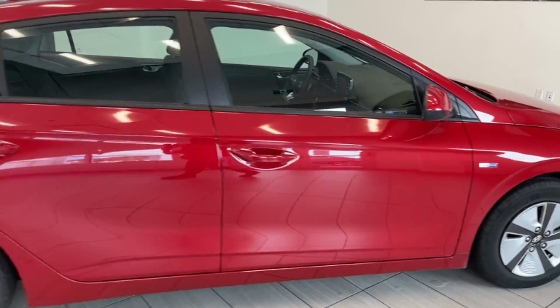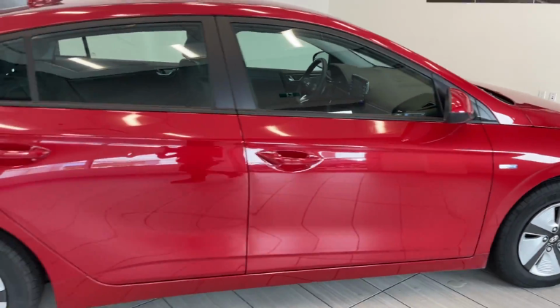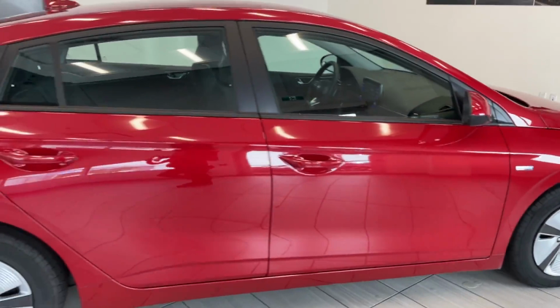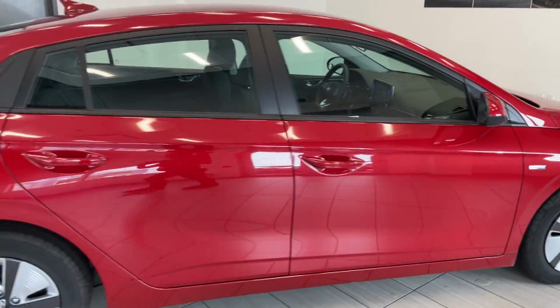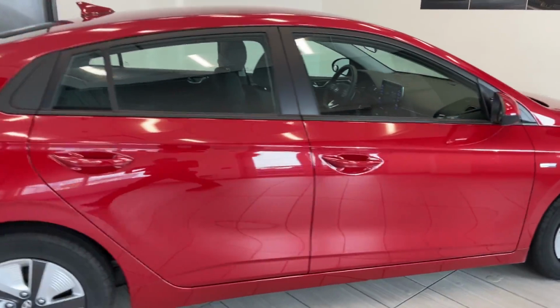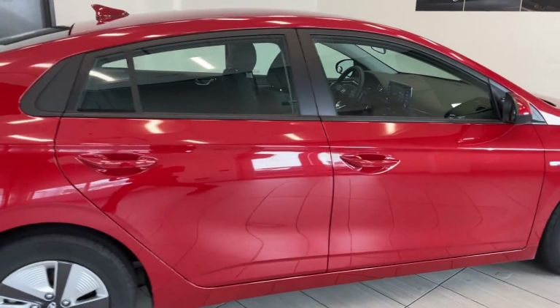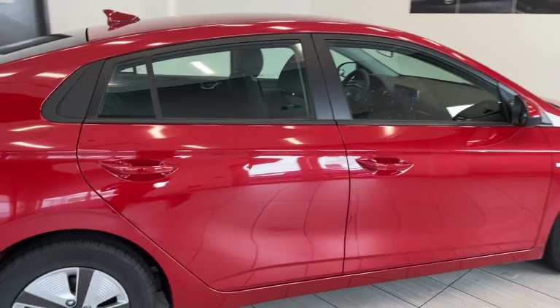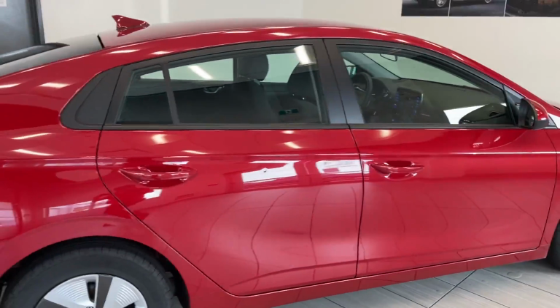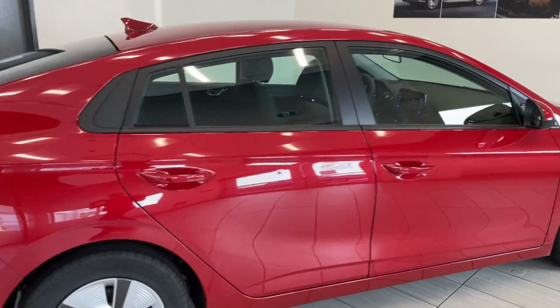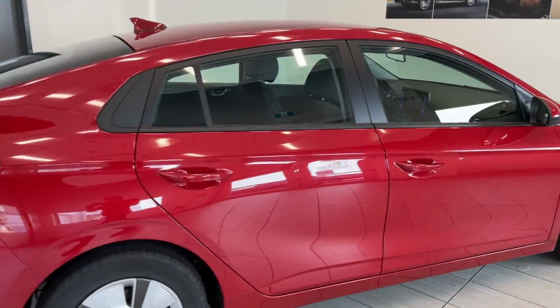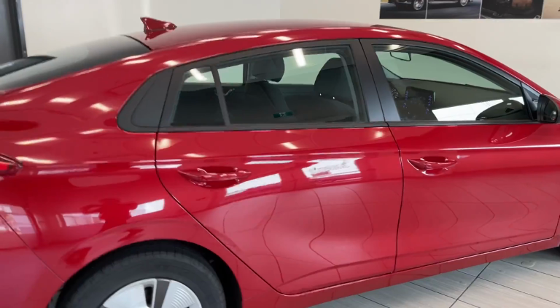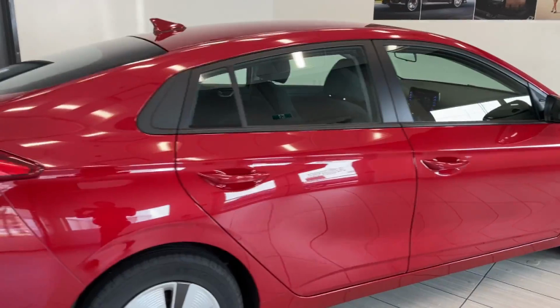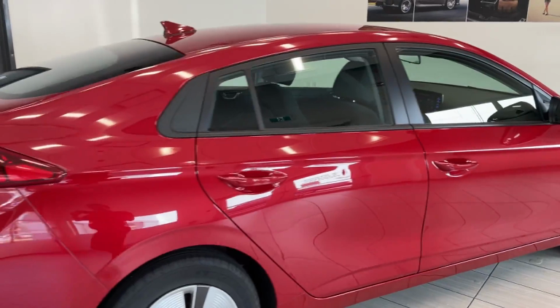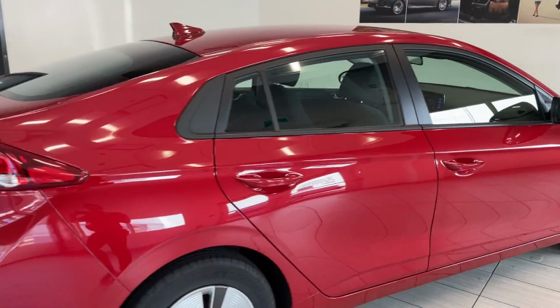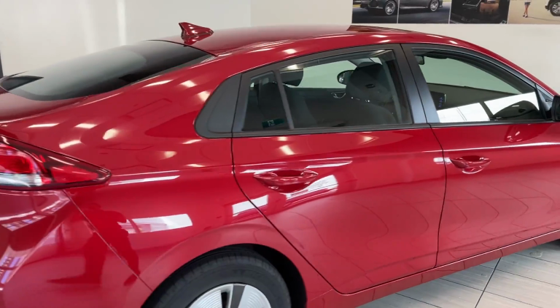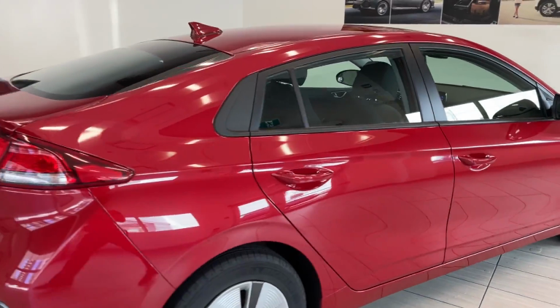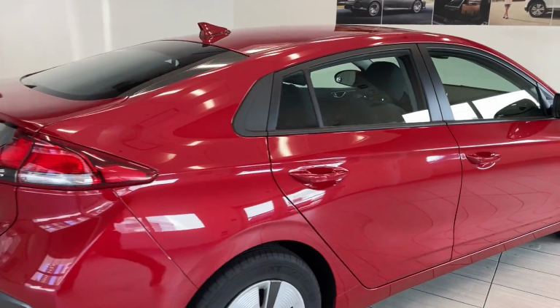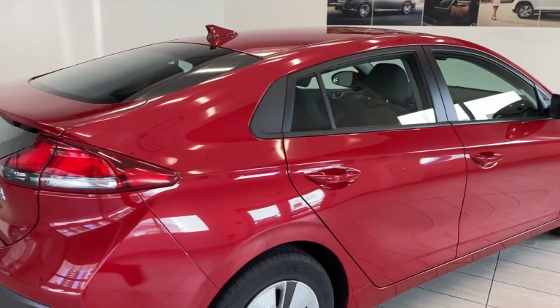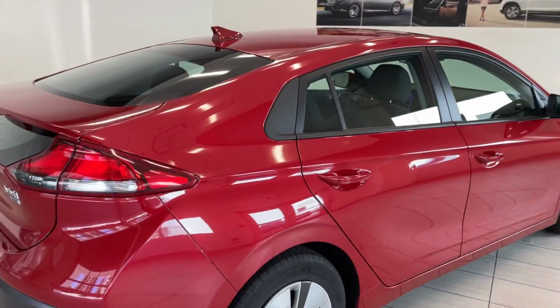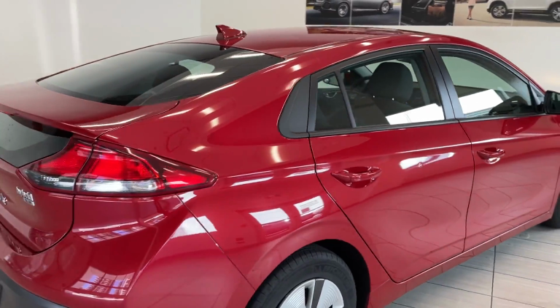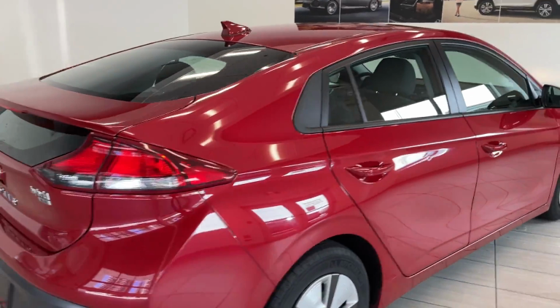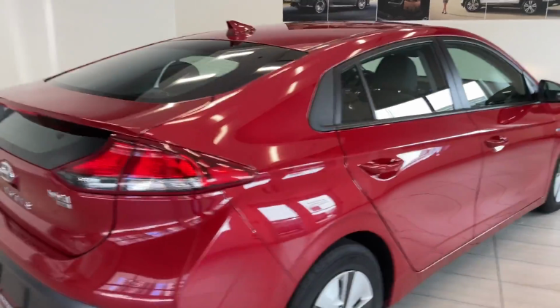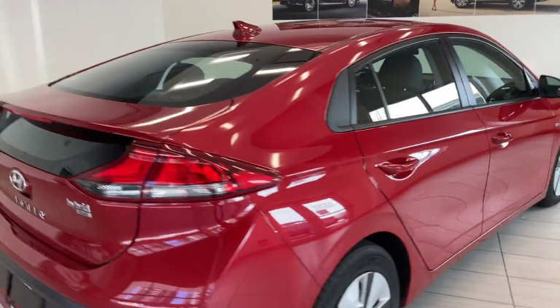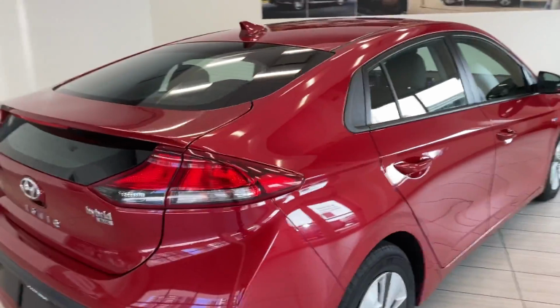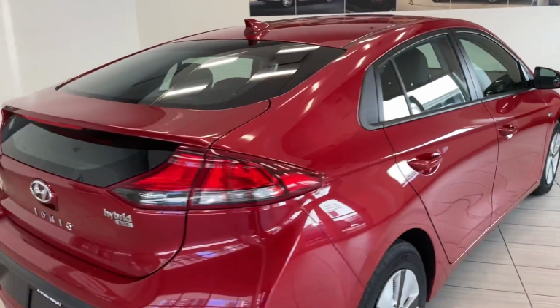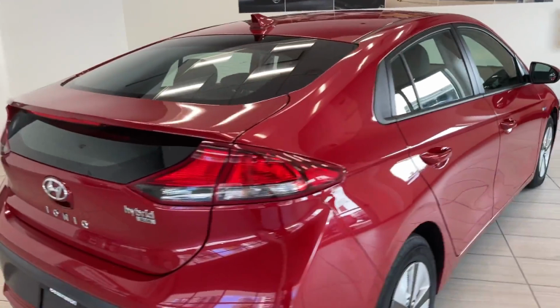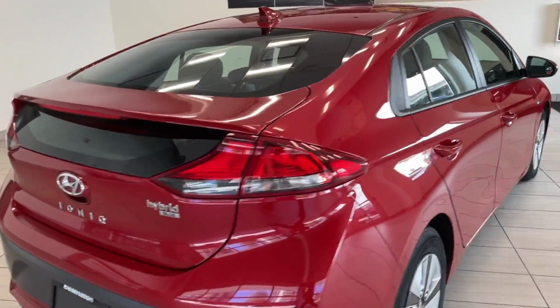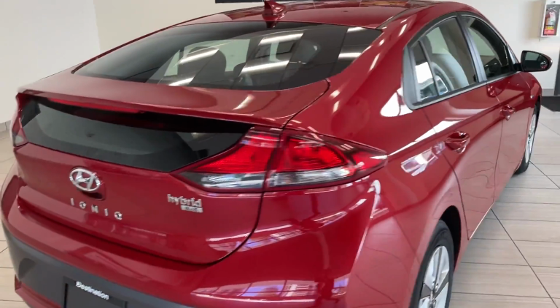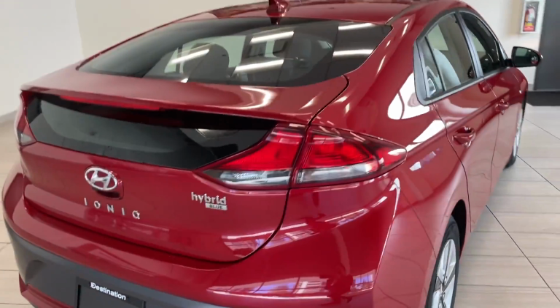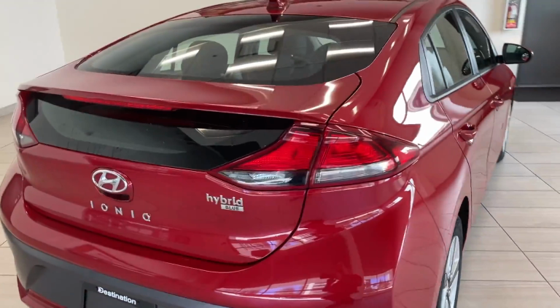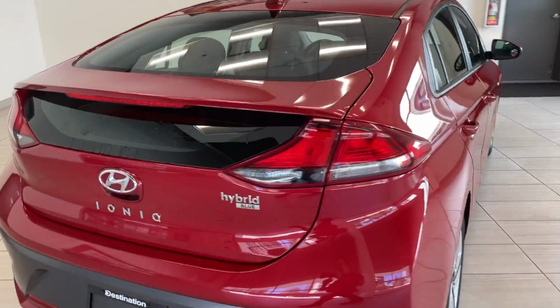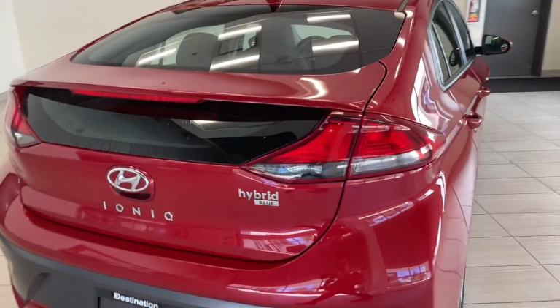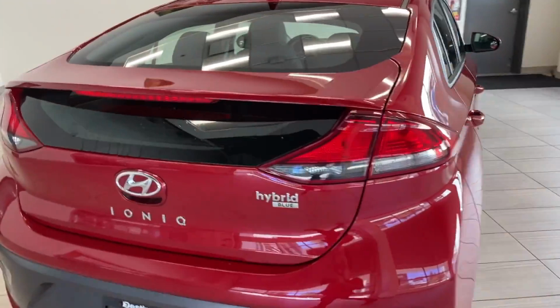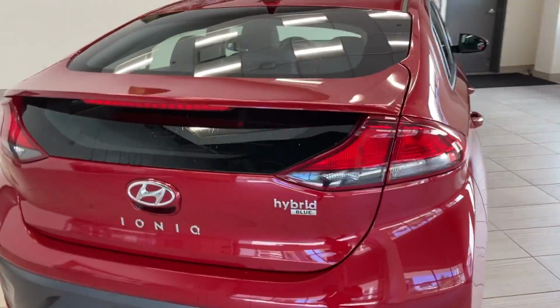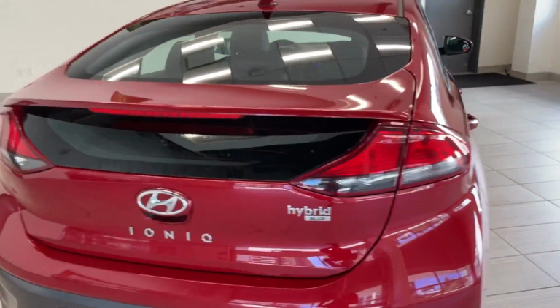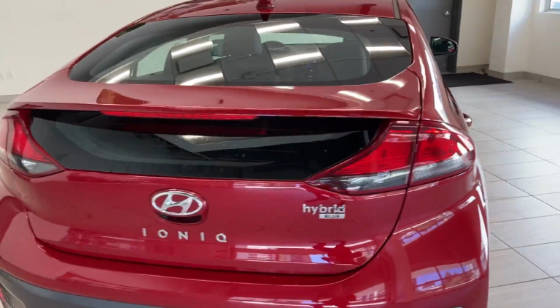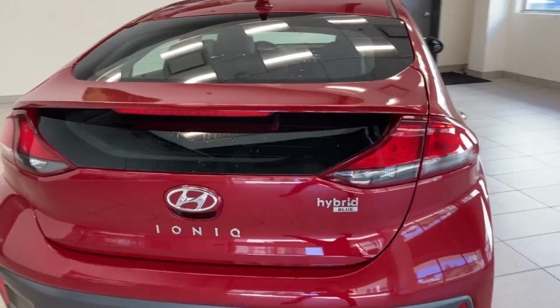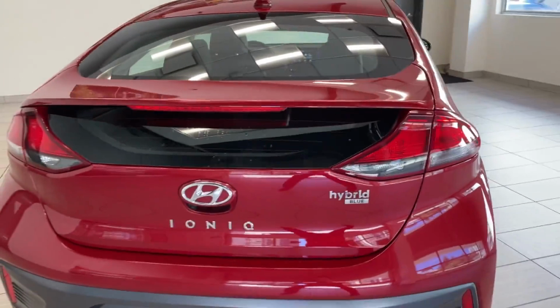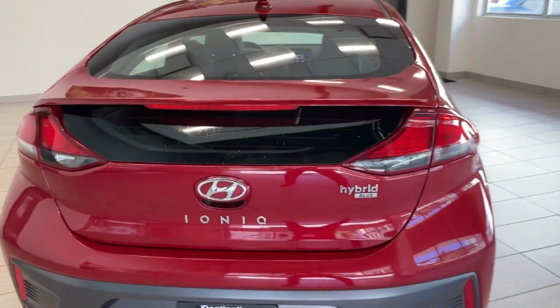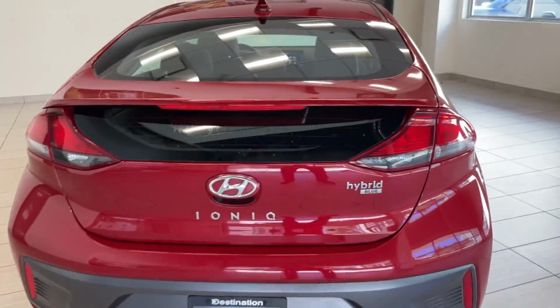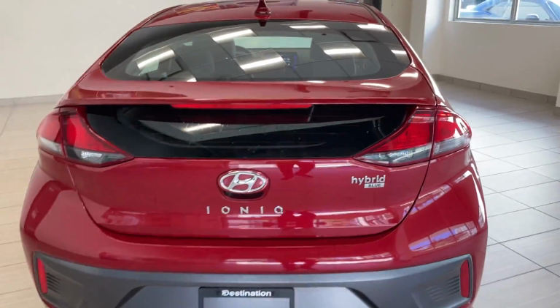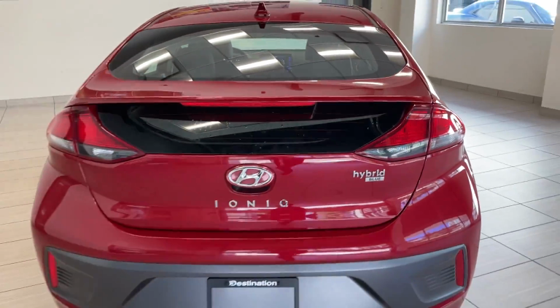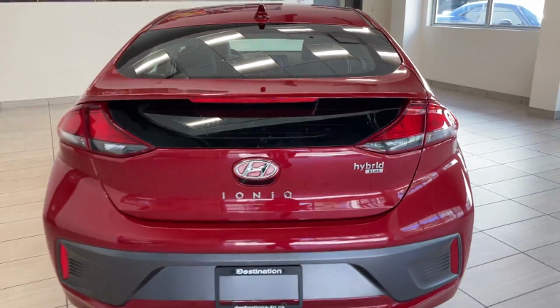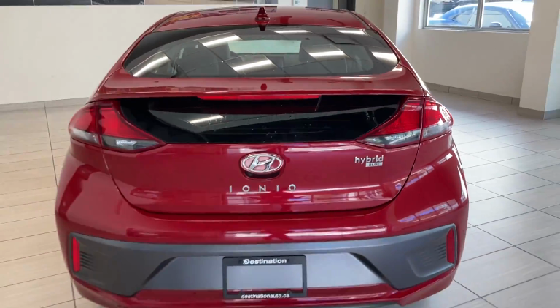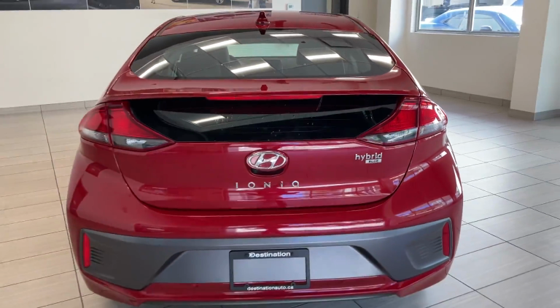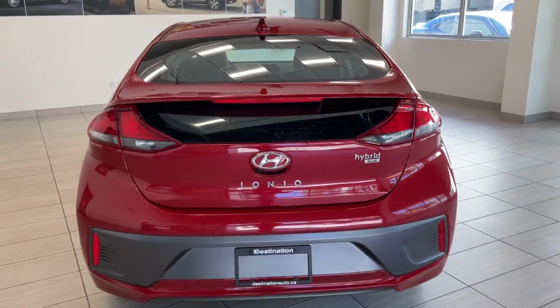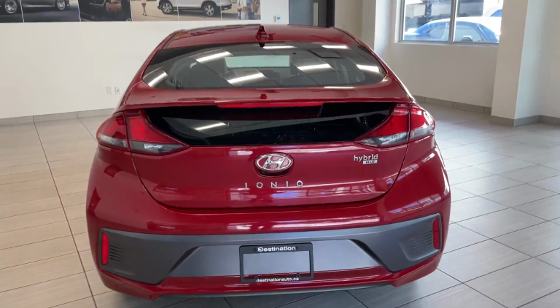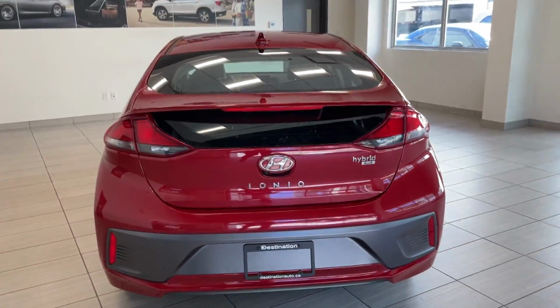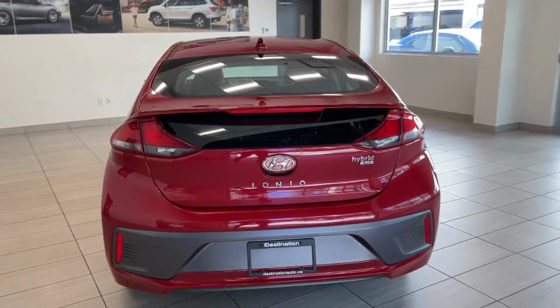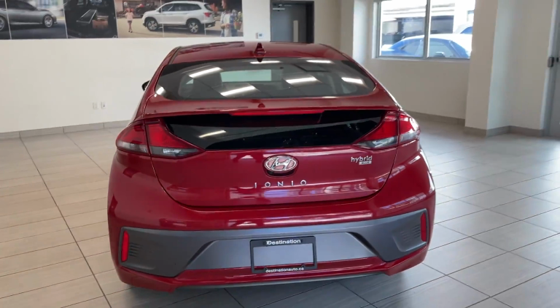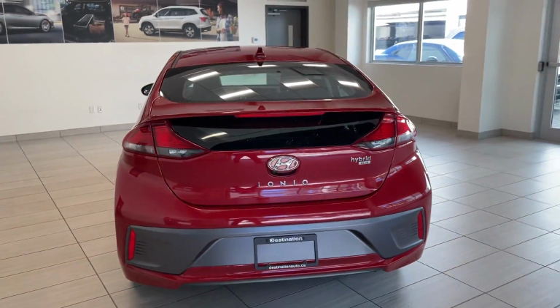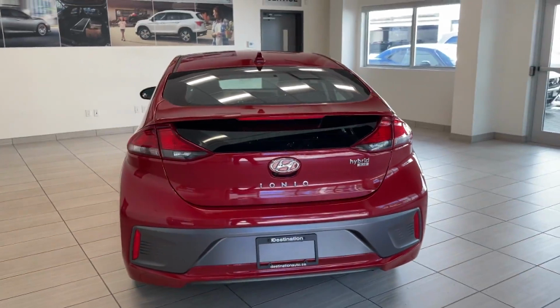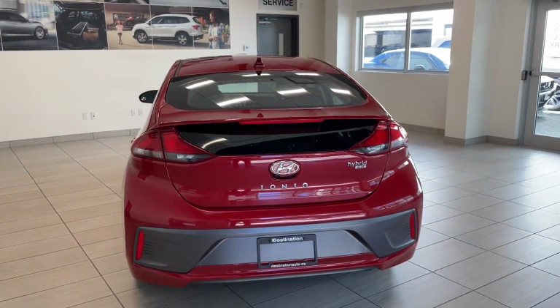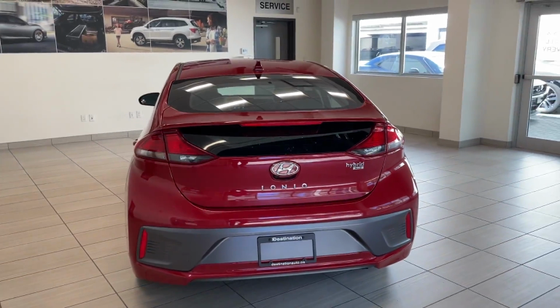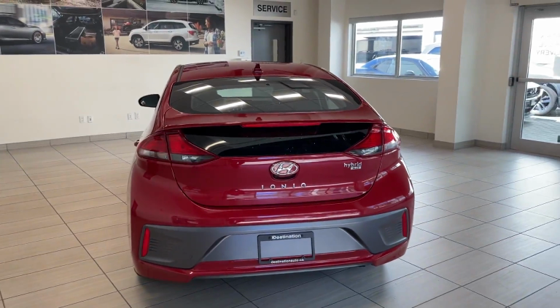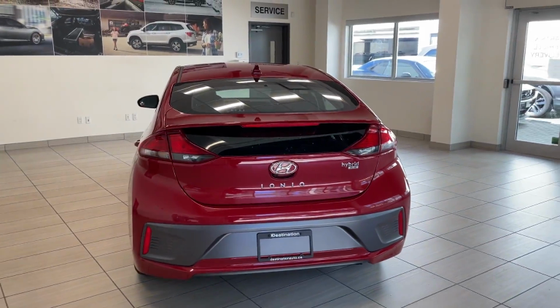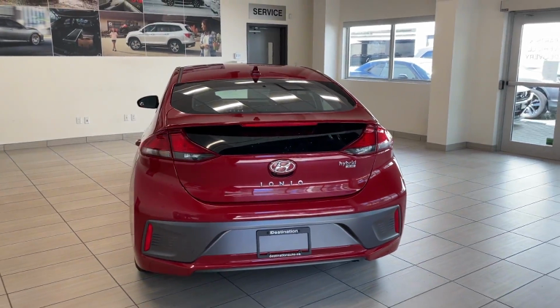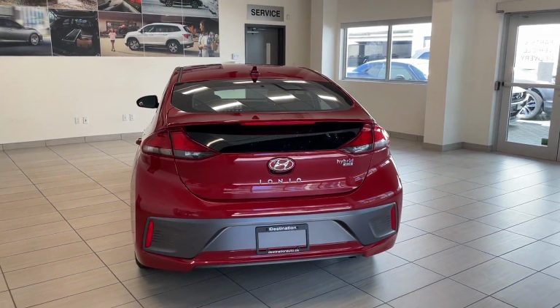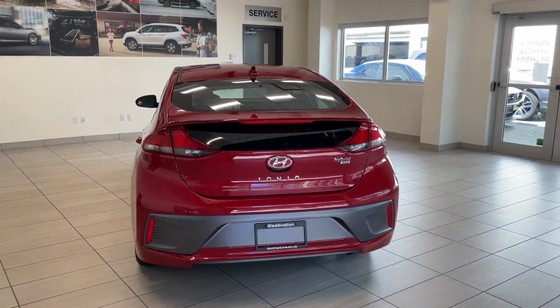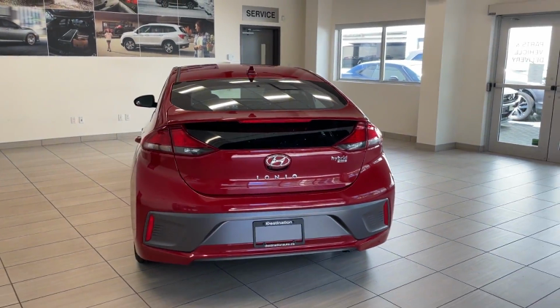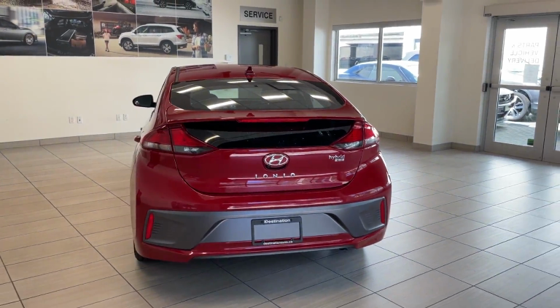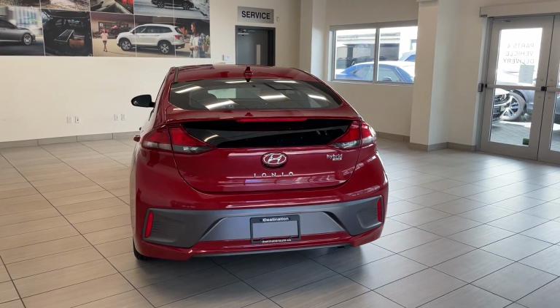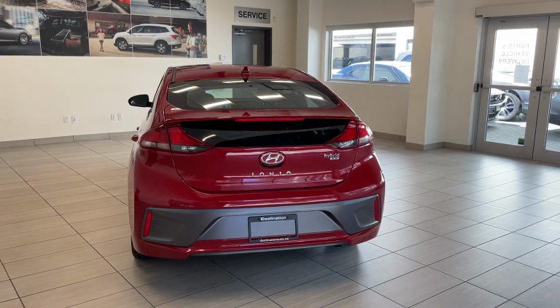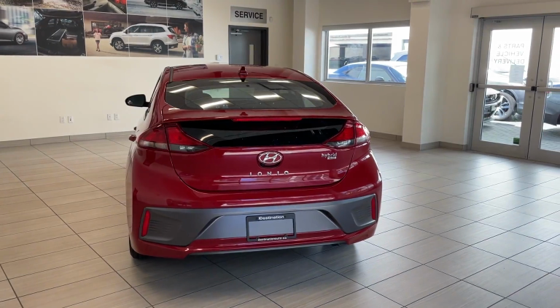We'll make our way to the back. This hybrid is actually a hatchback too, so you're going to have tons of extra space in the rear there.